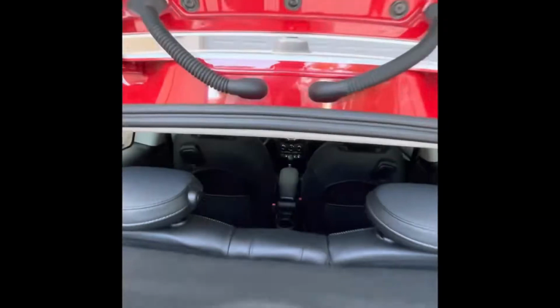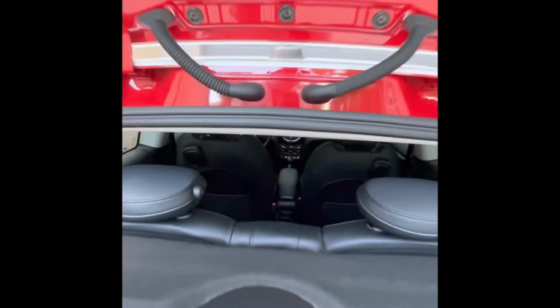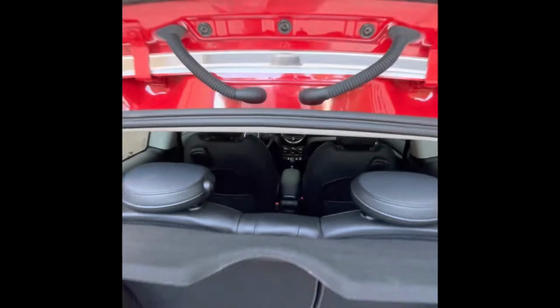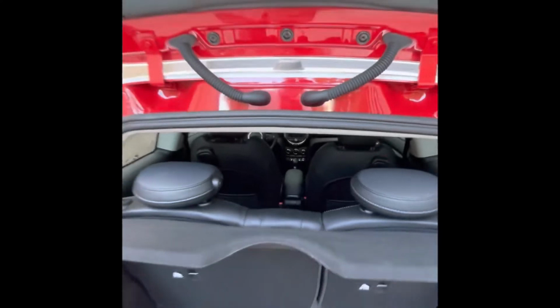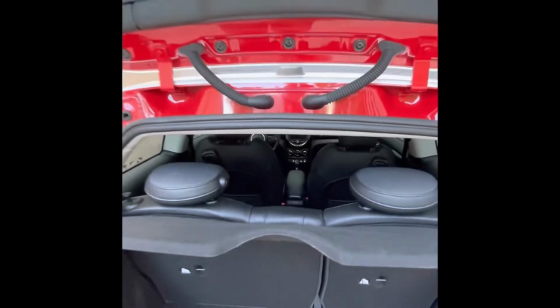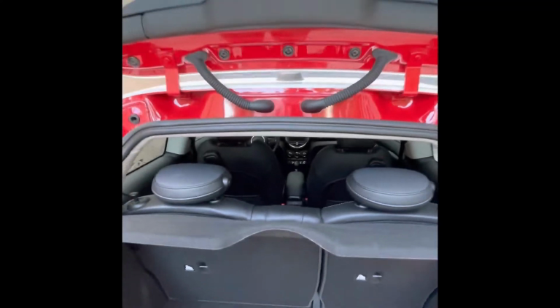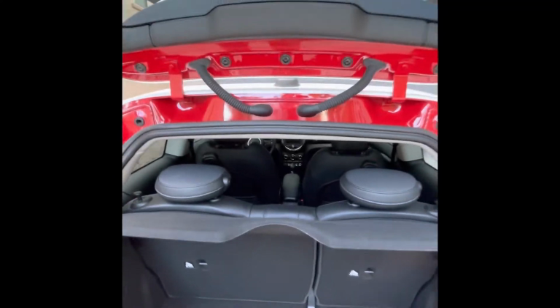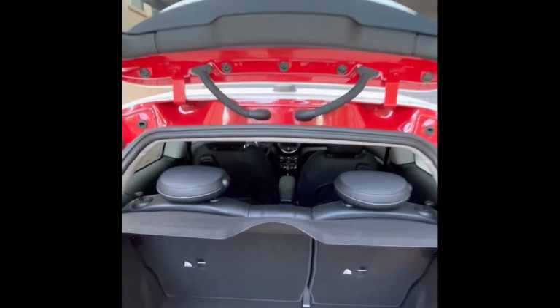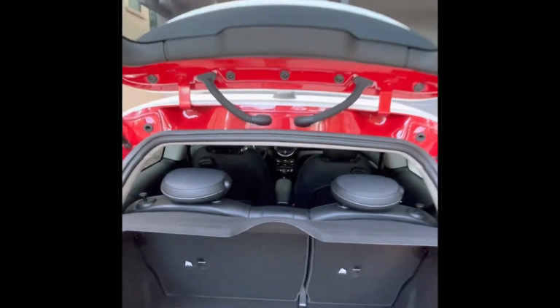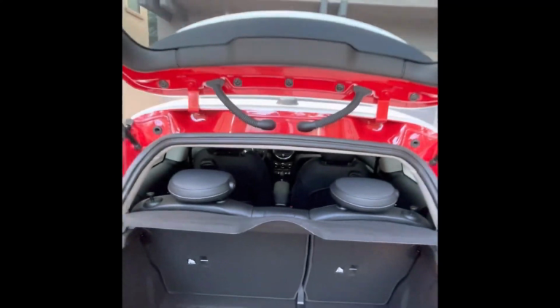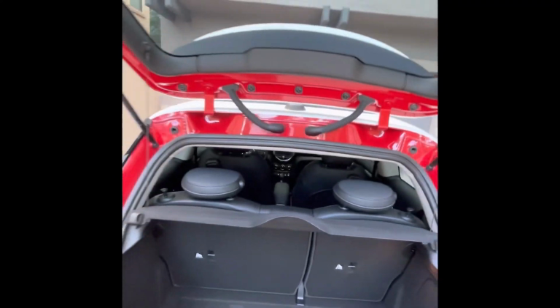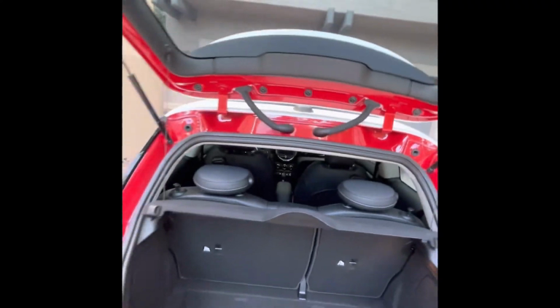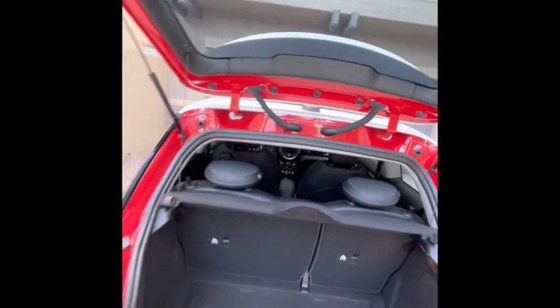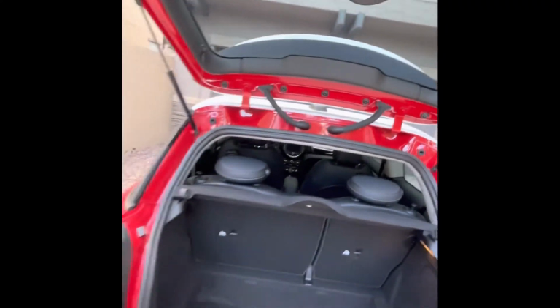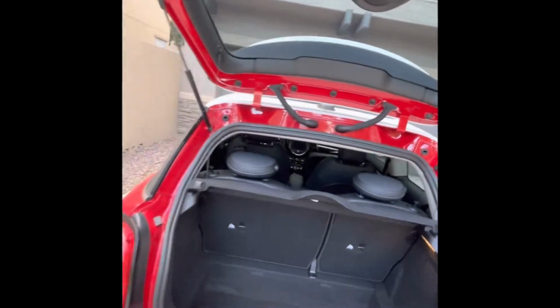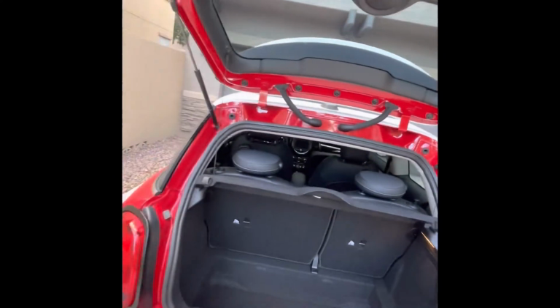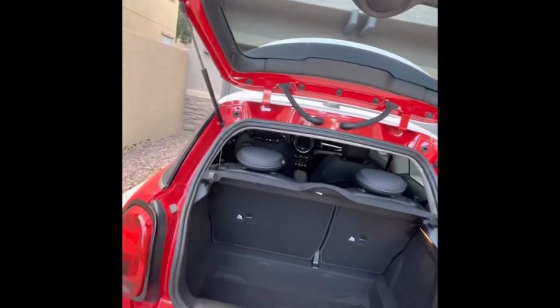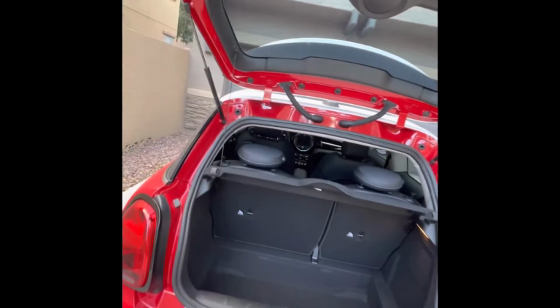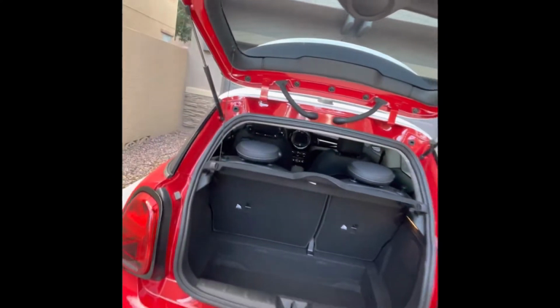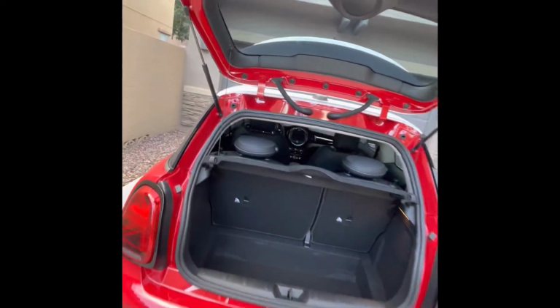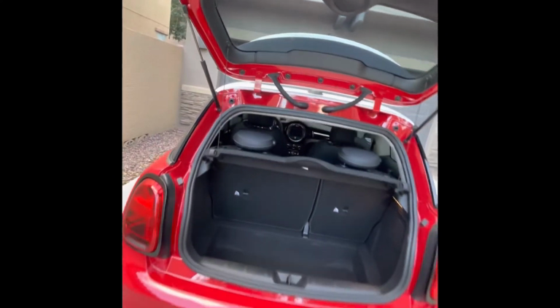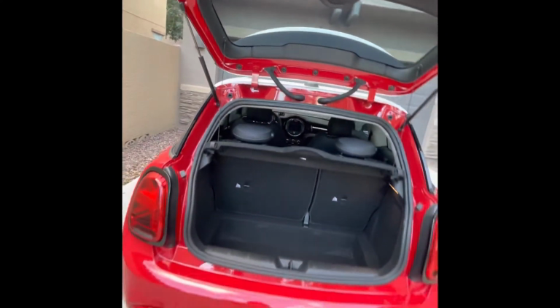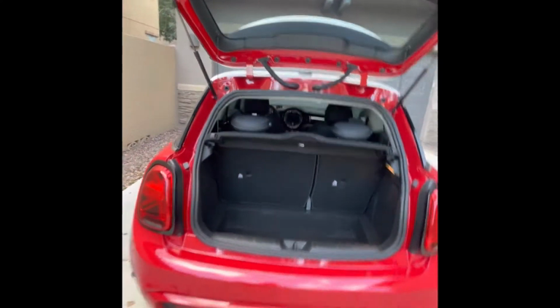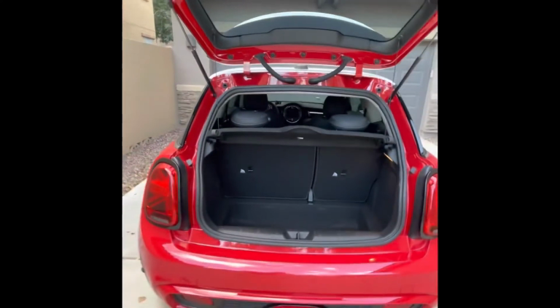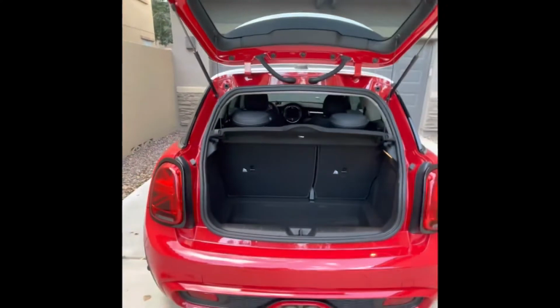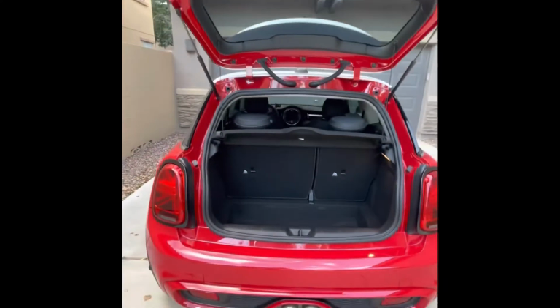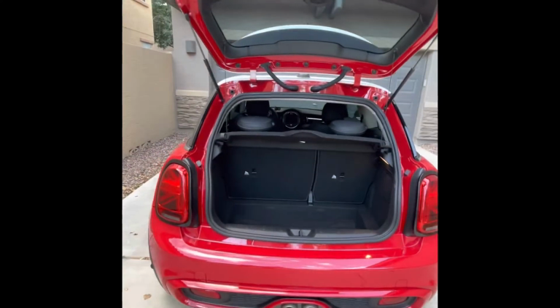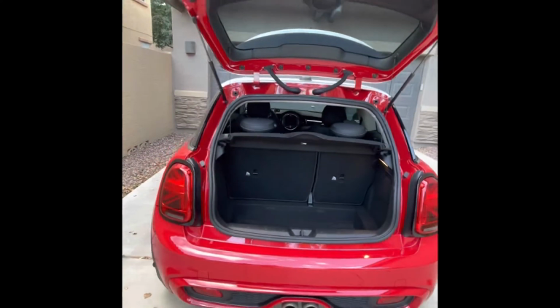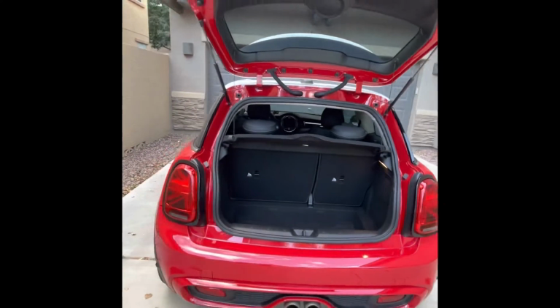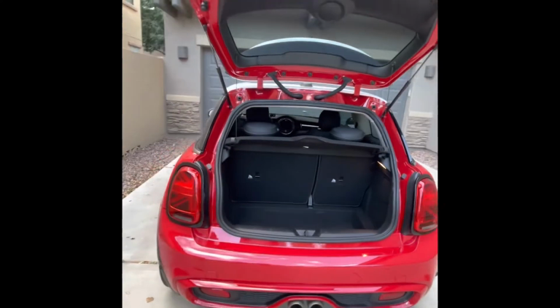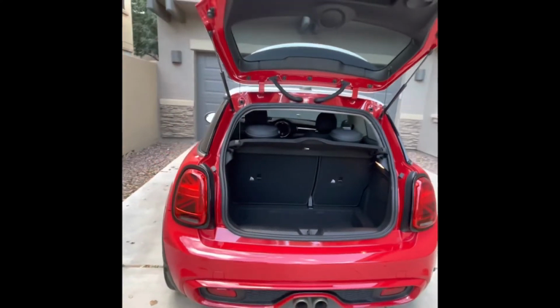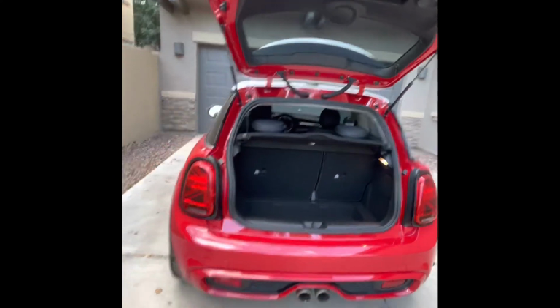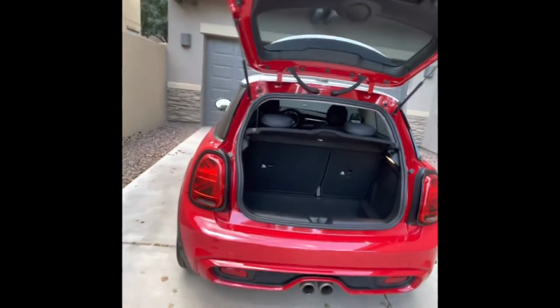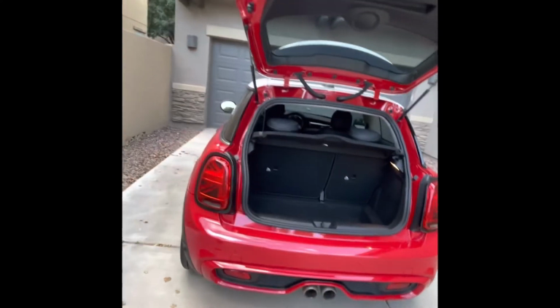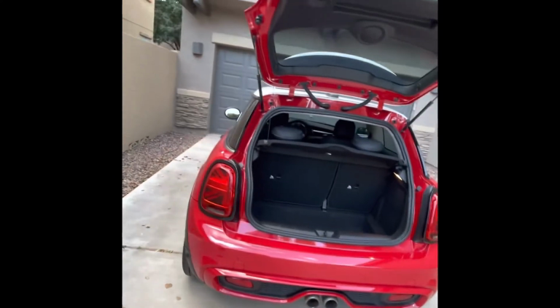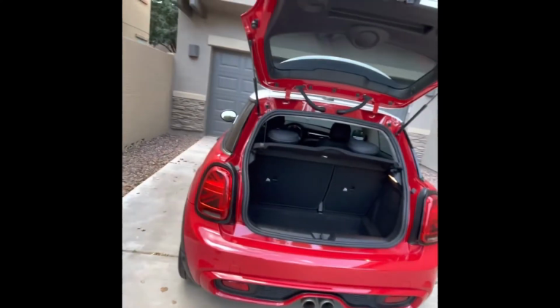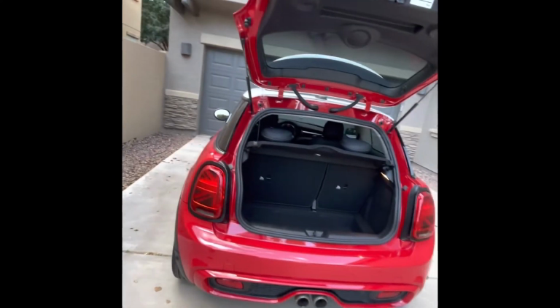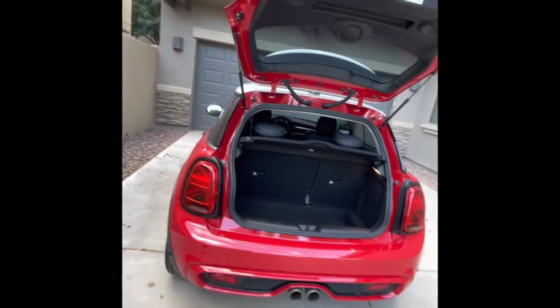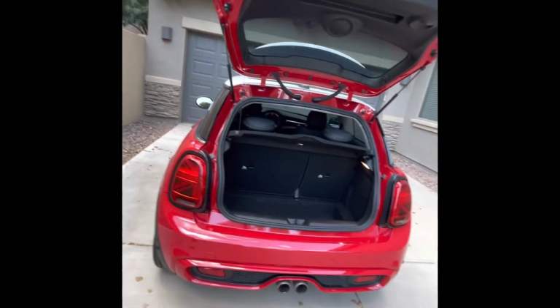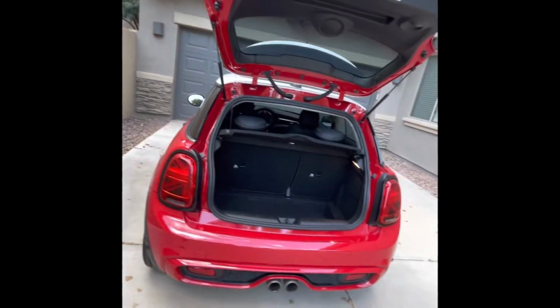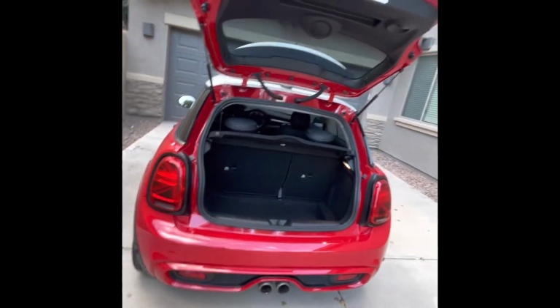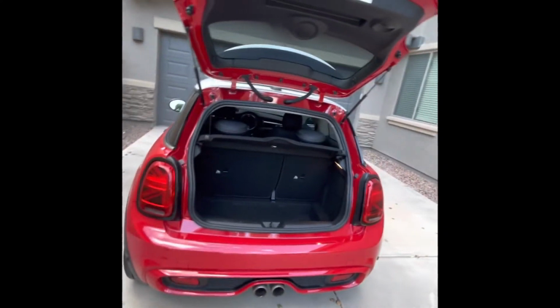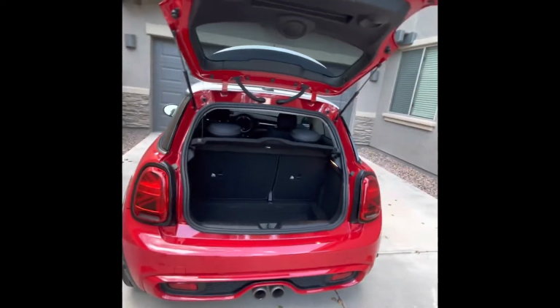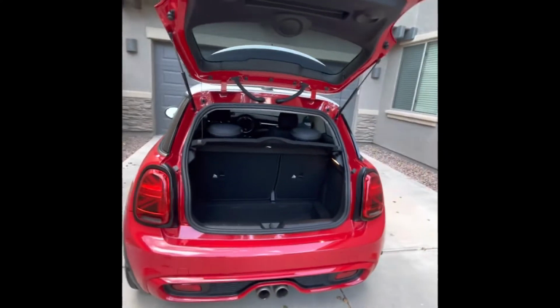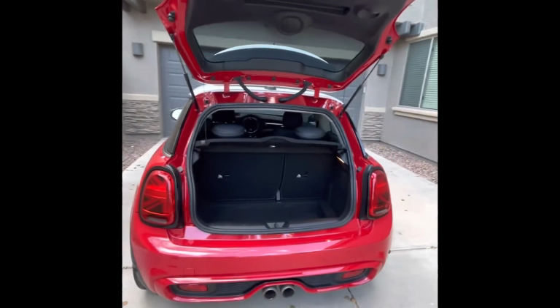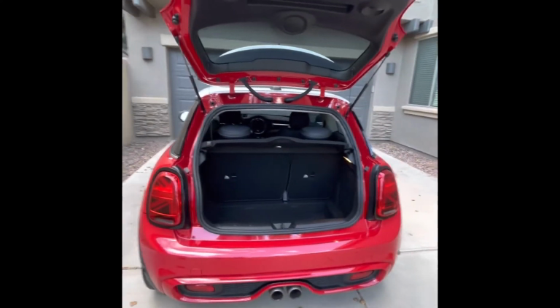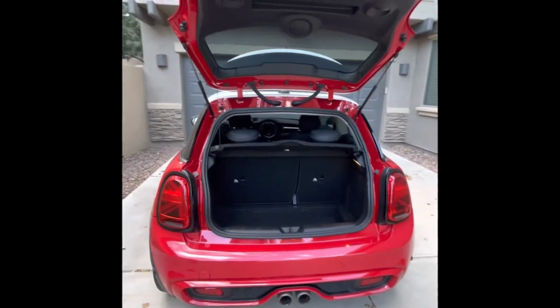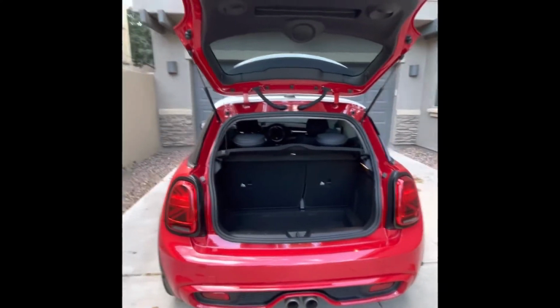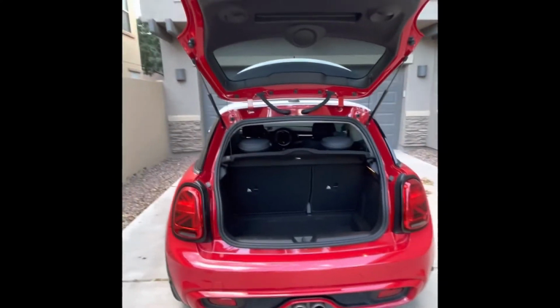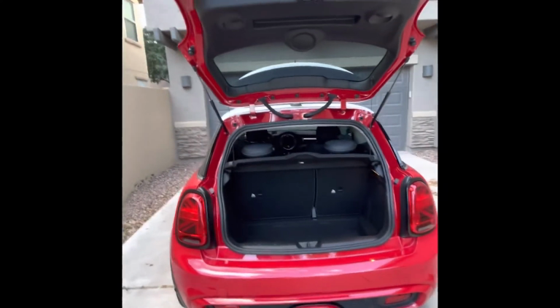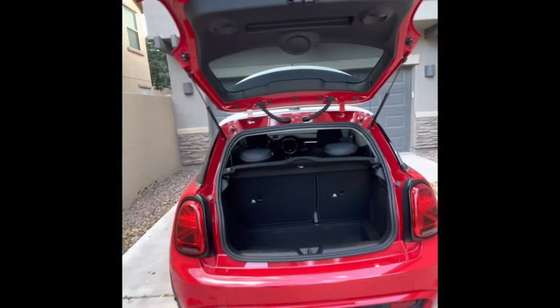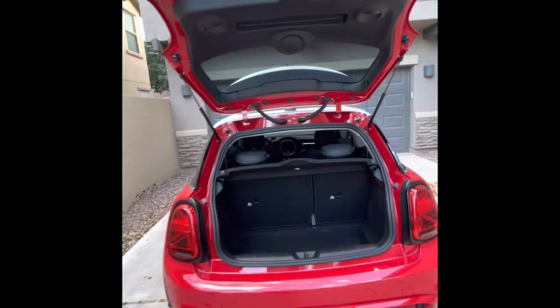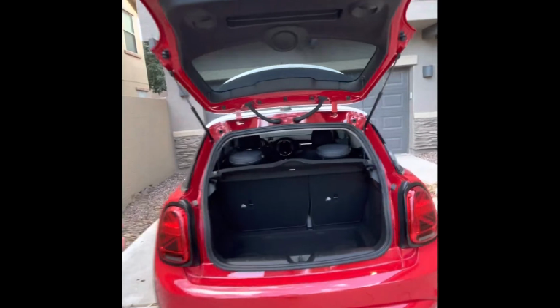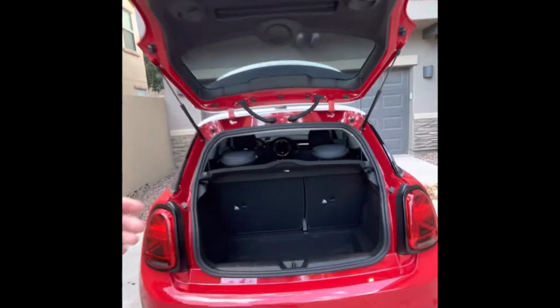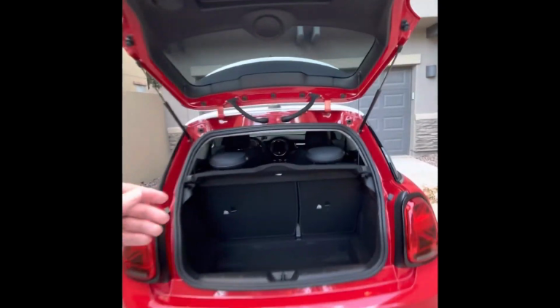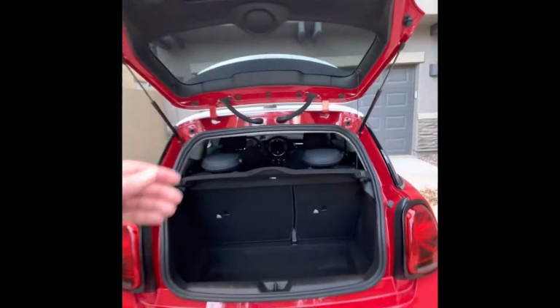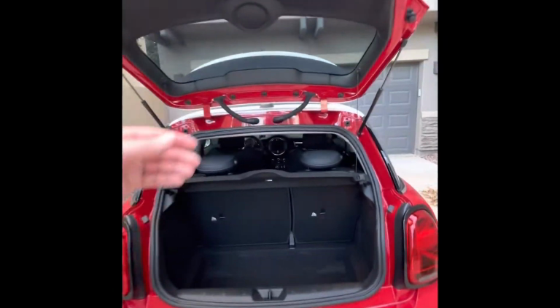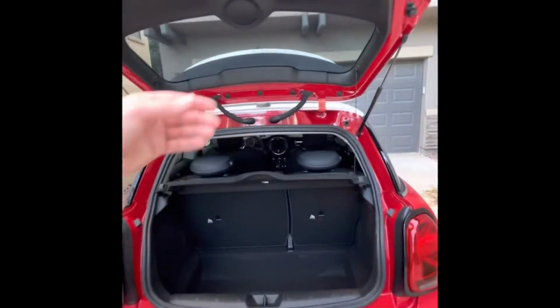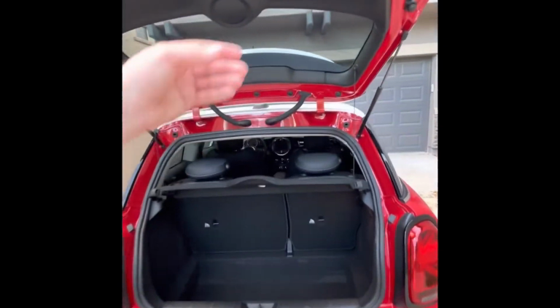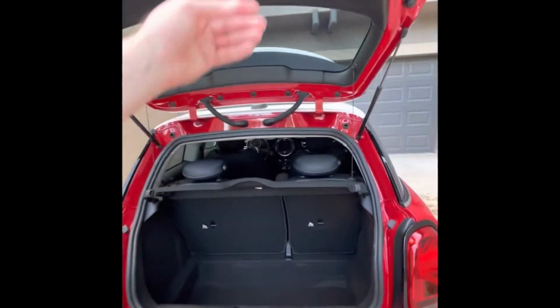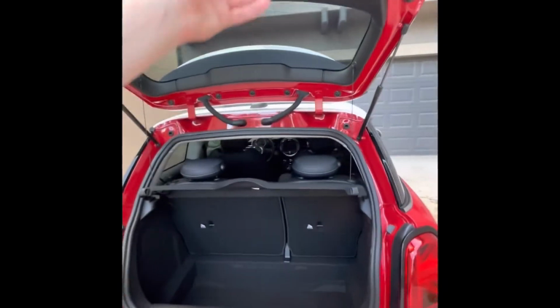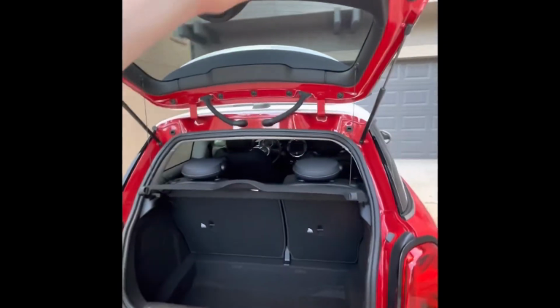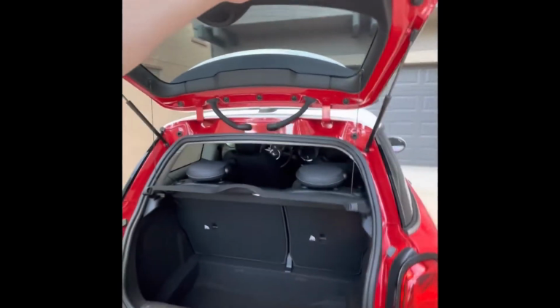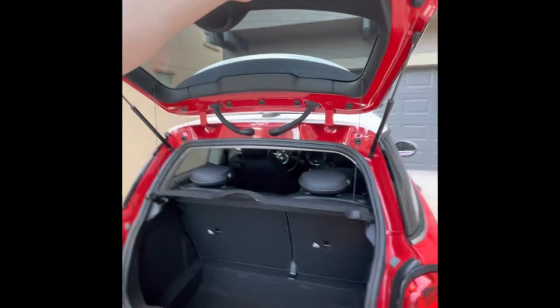You have two back seats in your Mini Cooper as well. They're a little tight, but they do in a pinch.